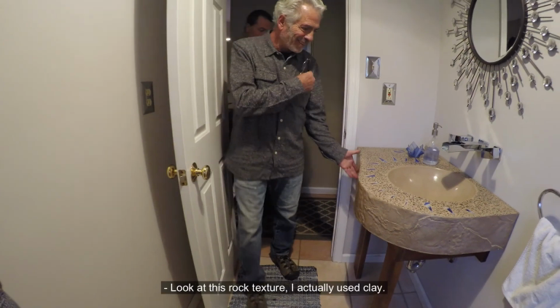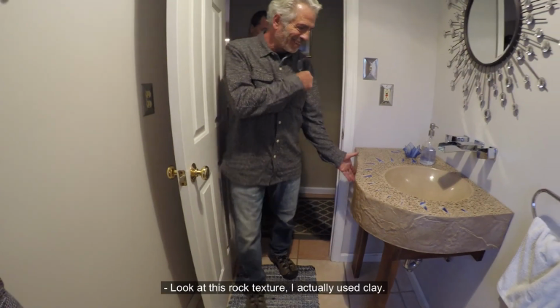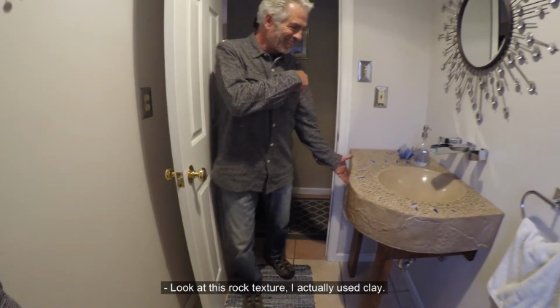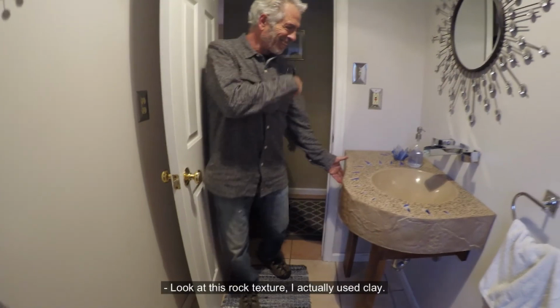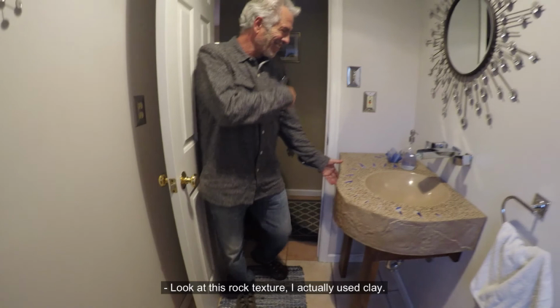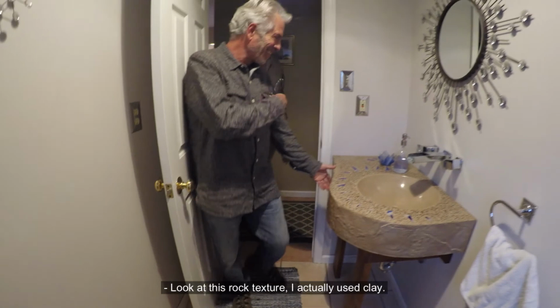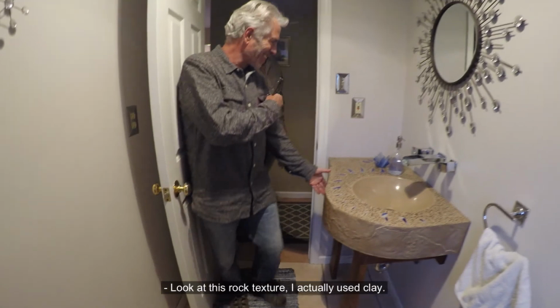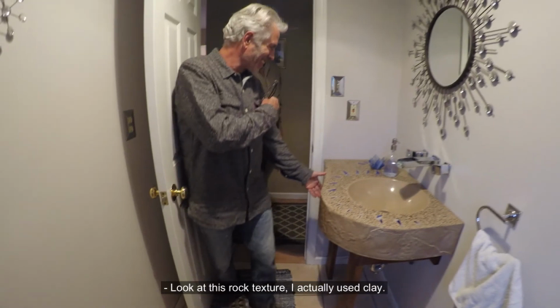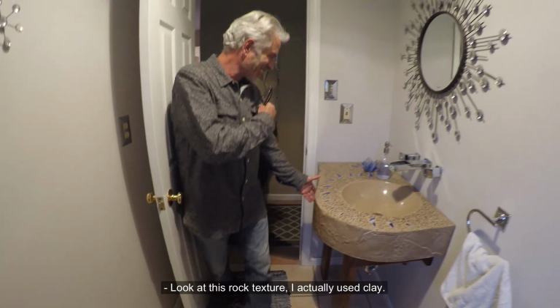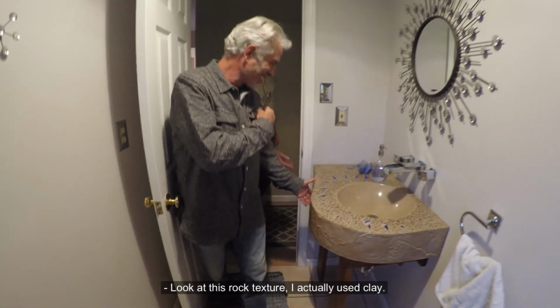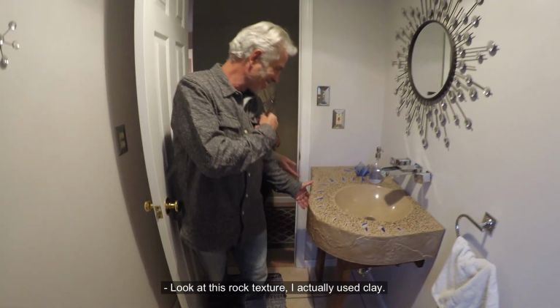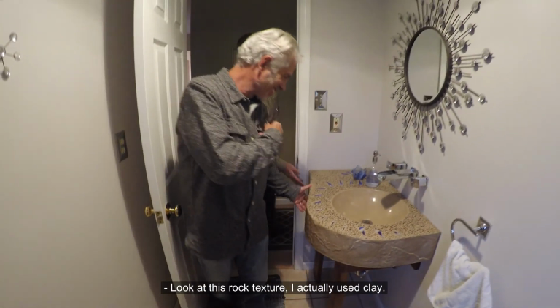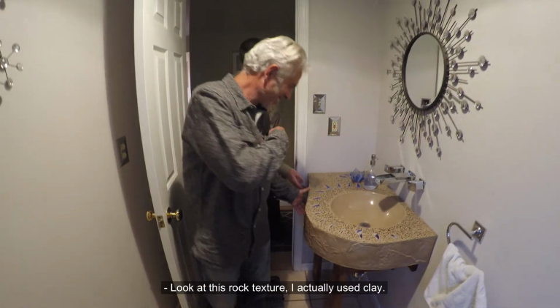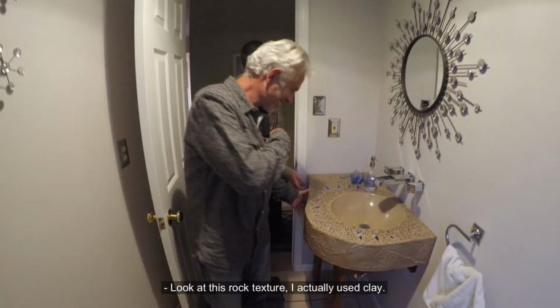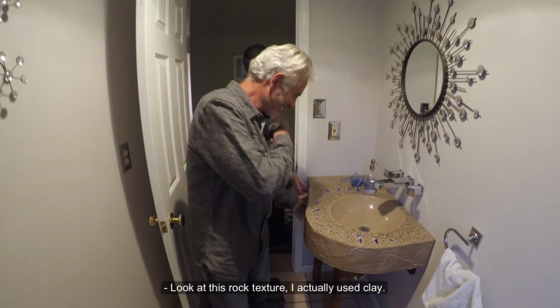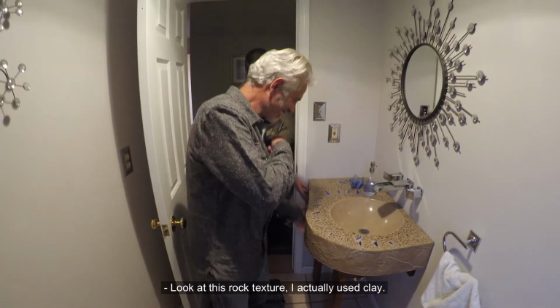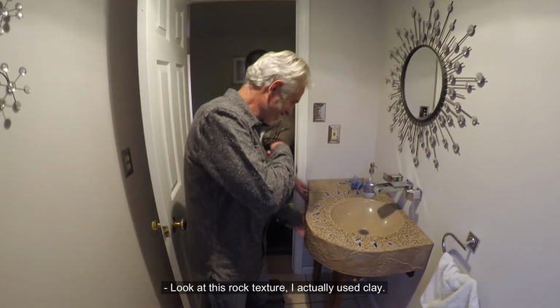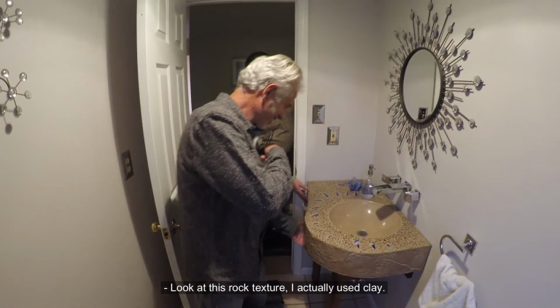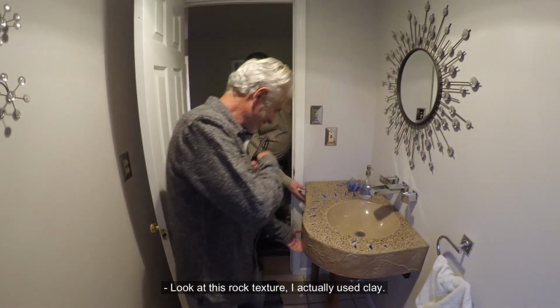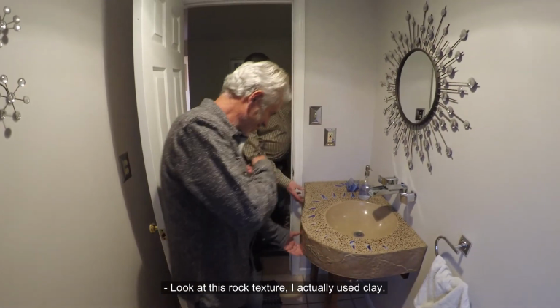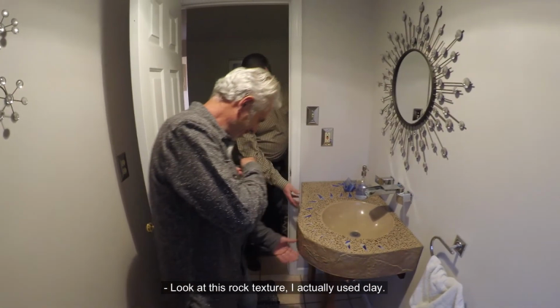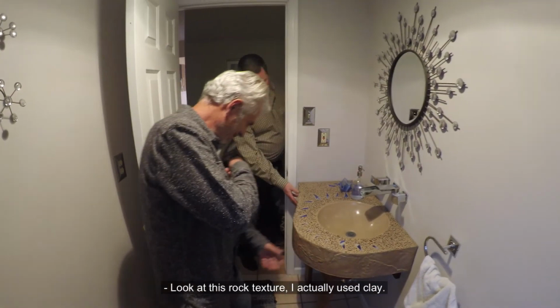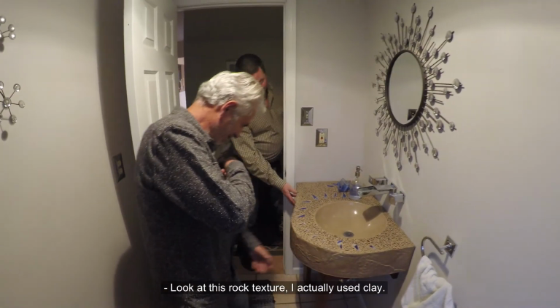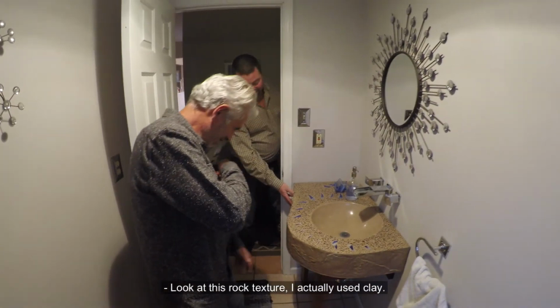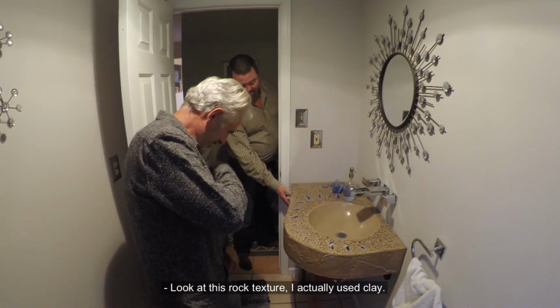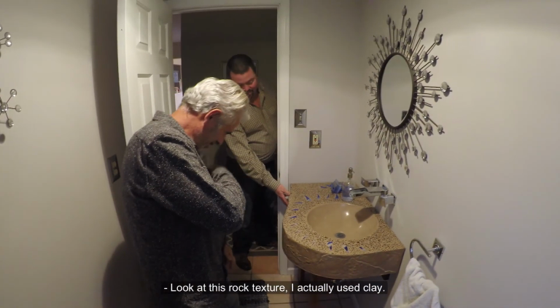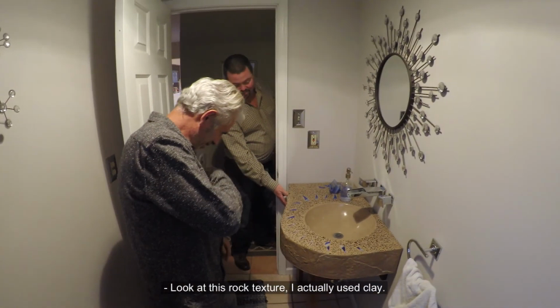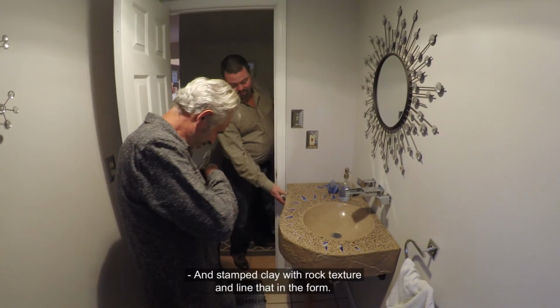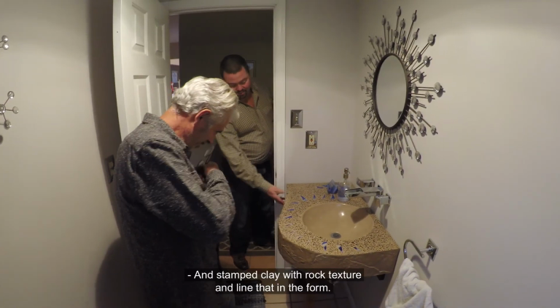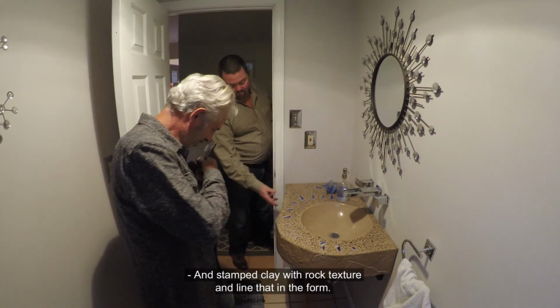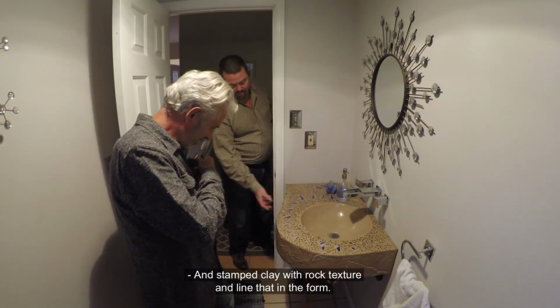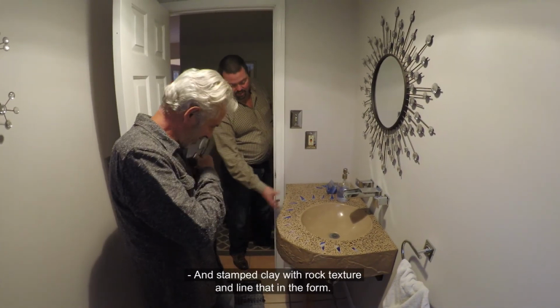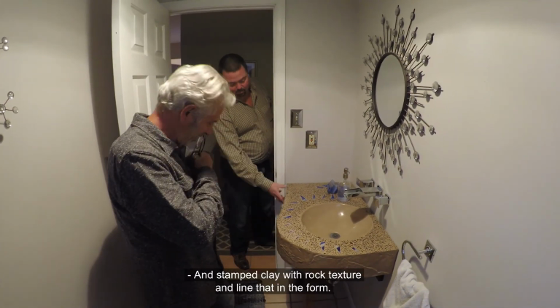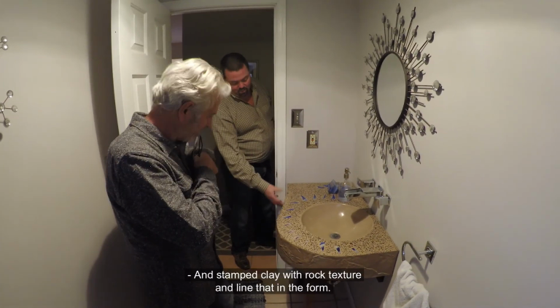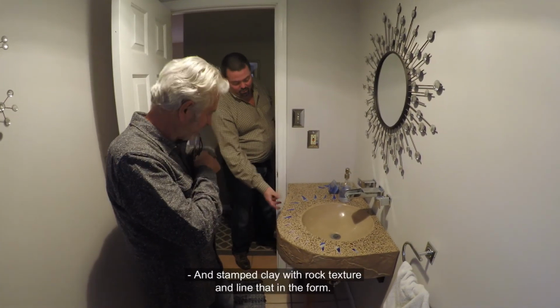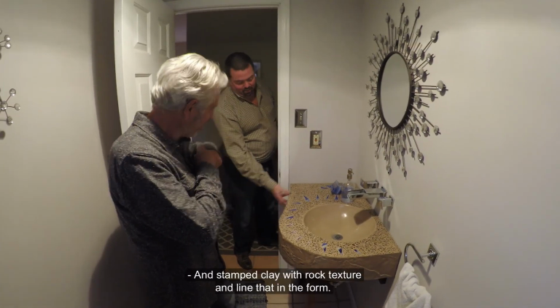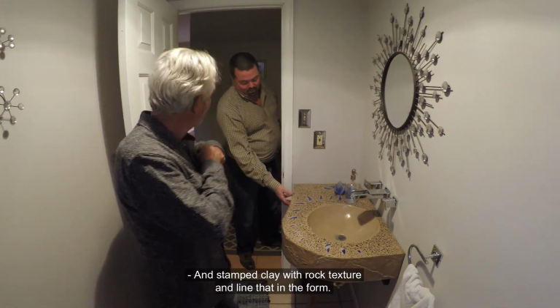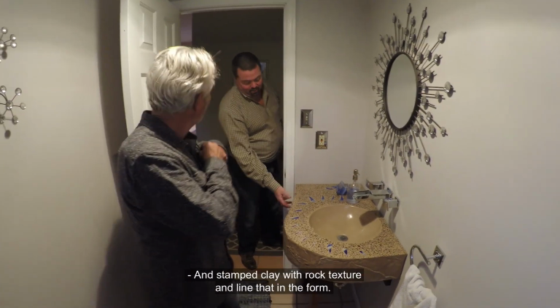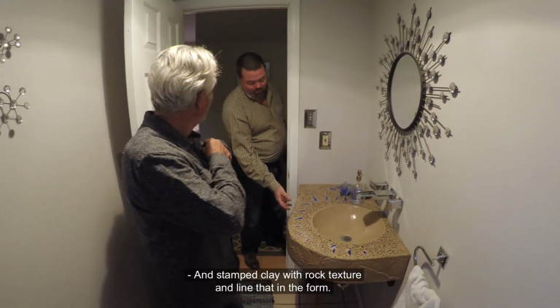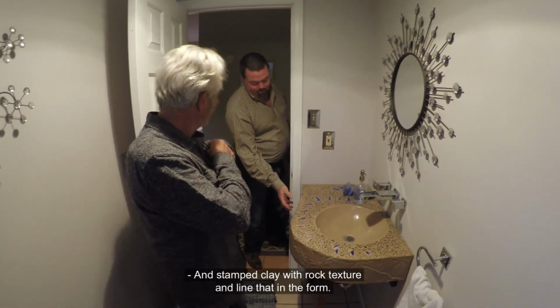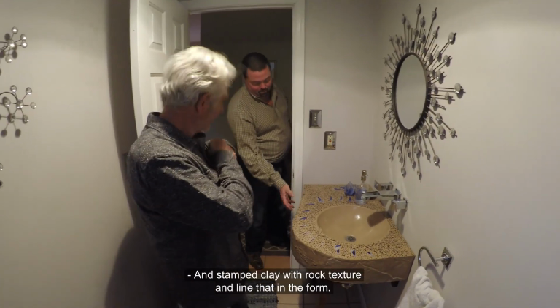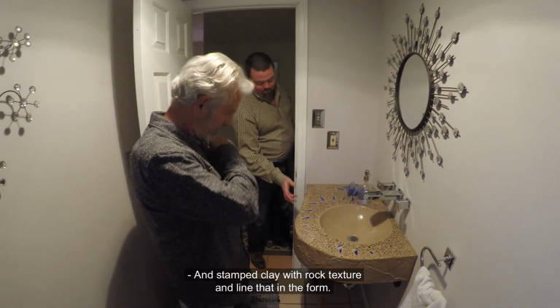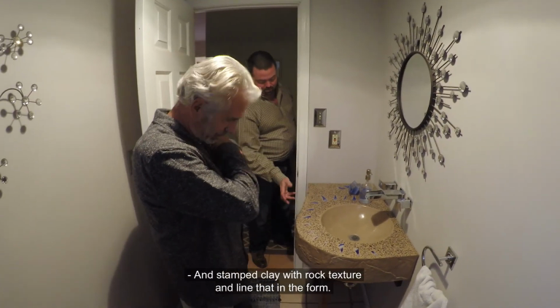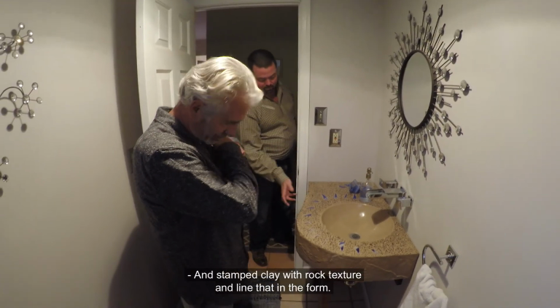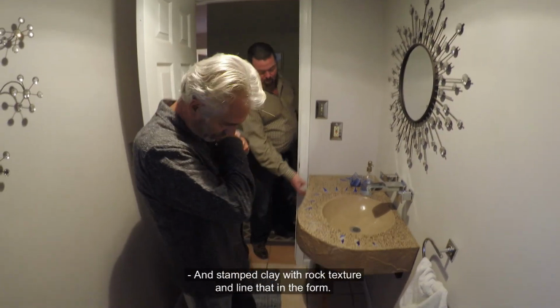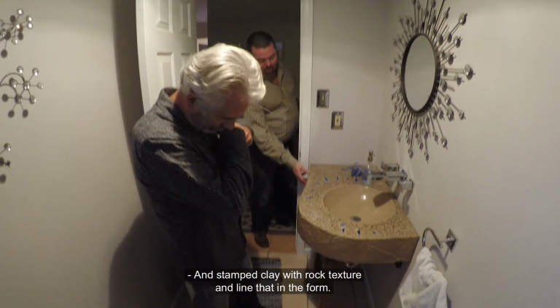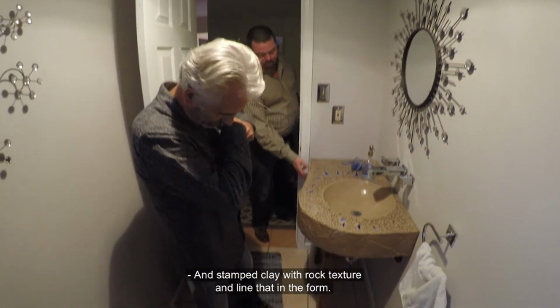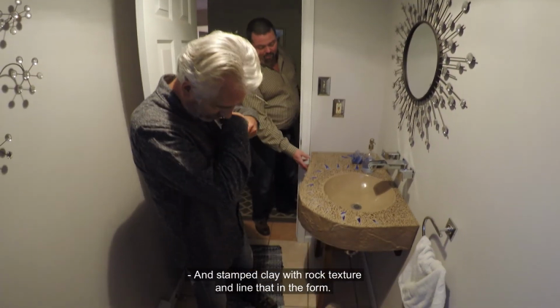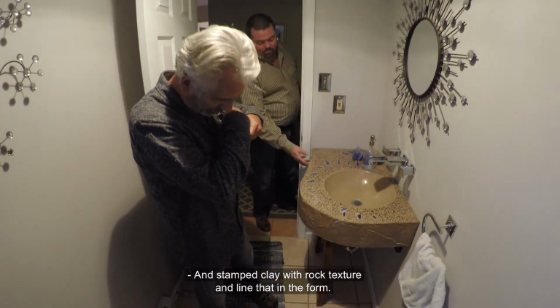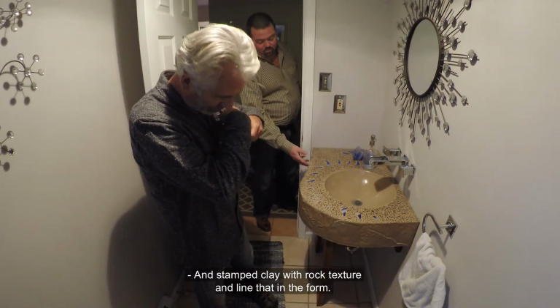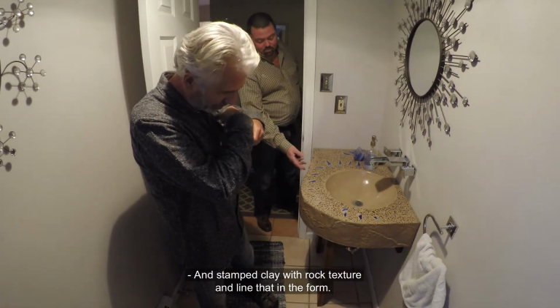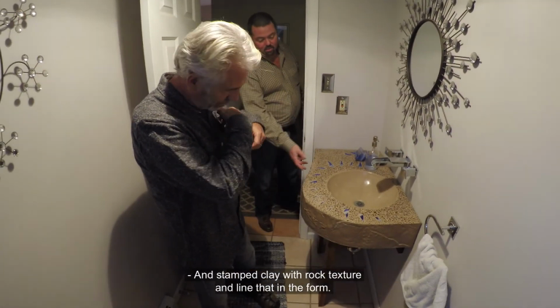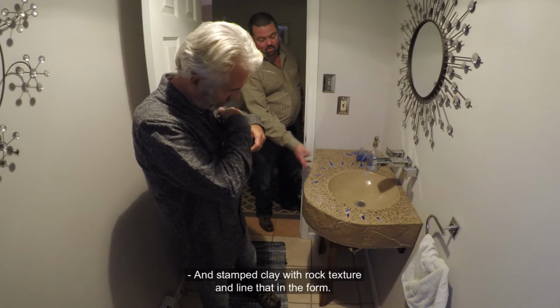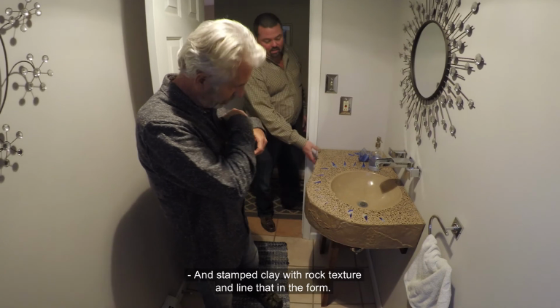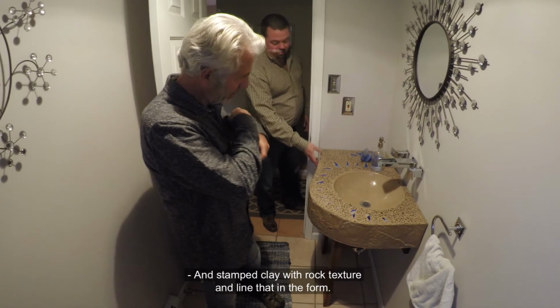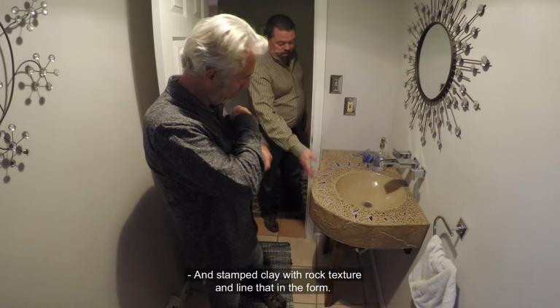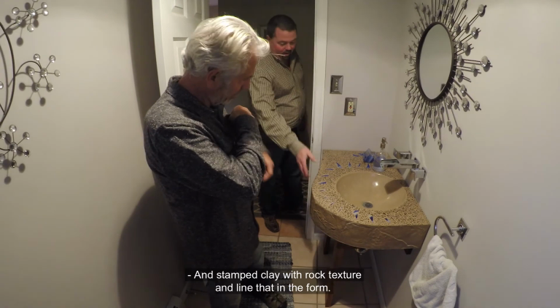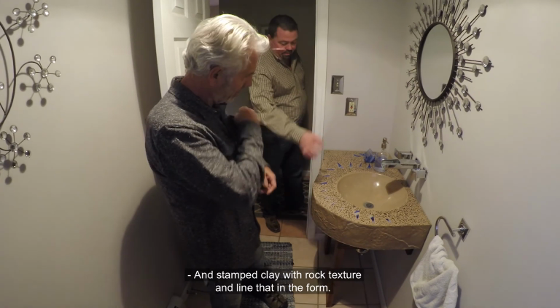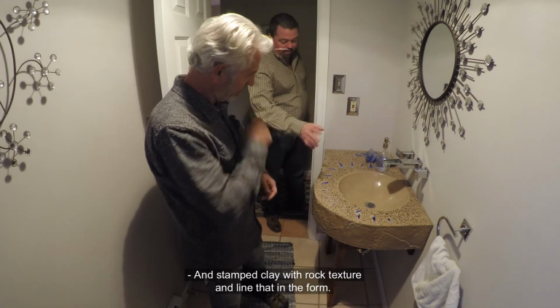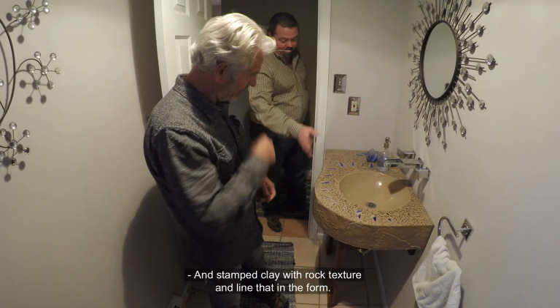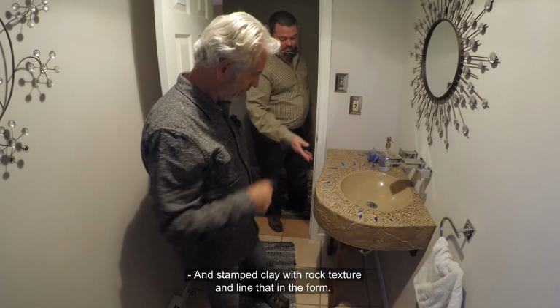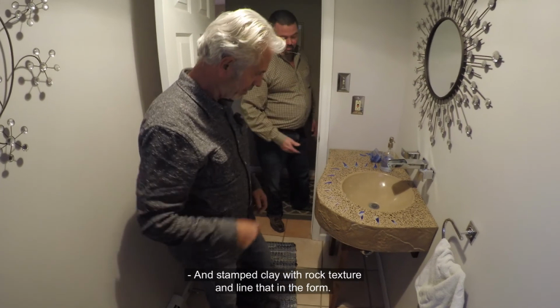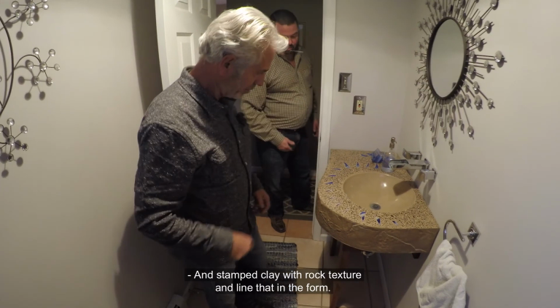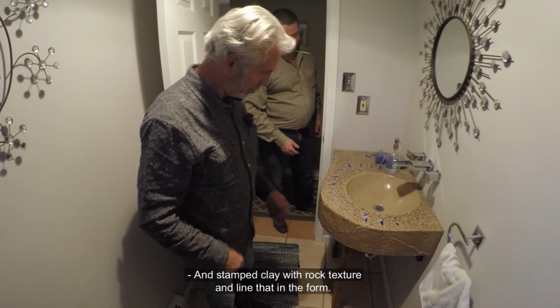Looking at some rock texture, I actually used clay and stamped clay with rock texture and lined that in the form.